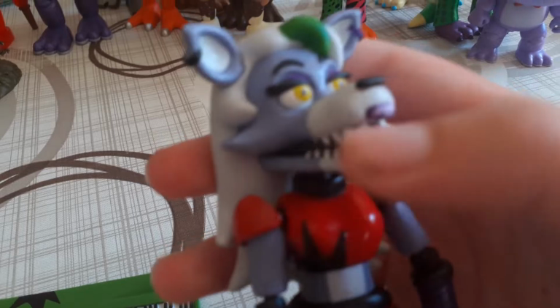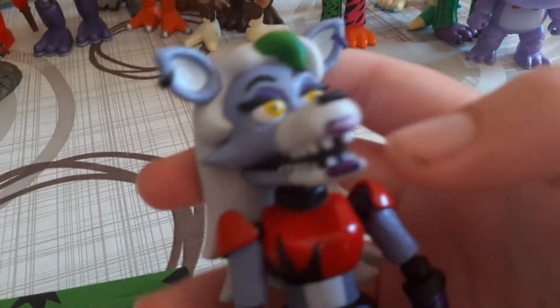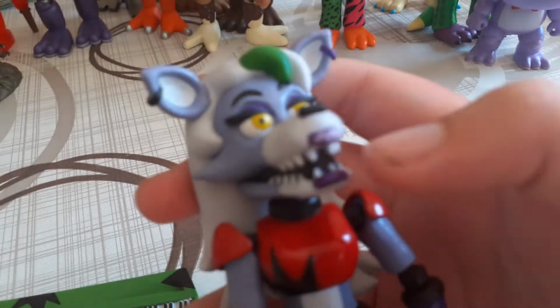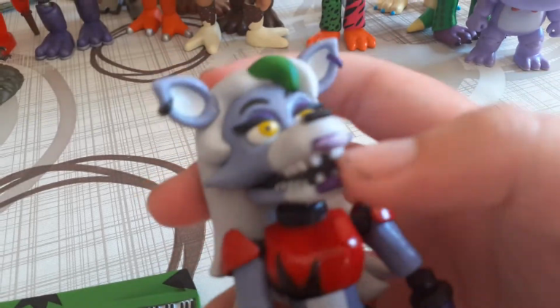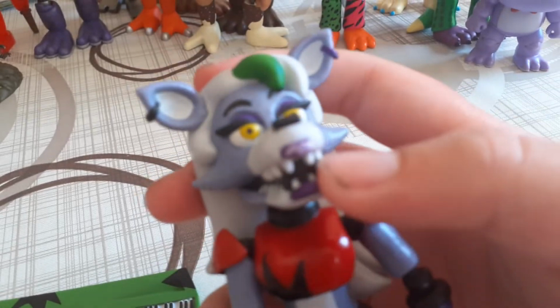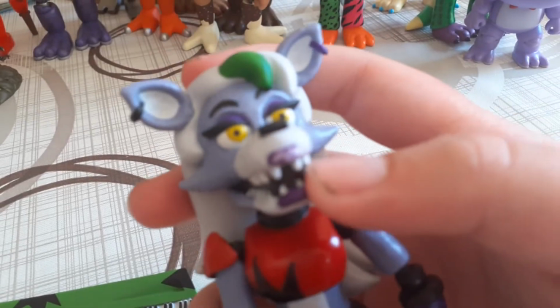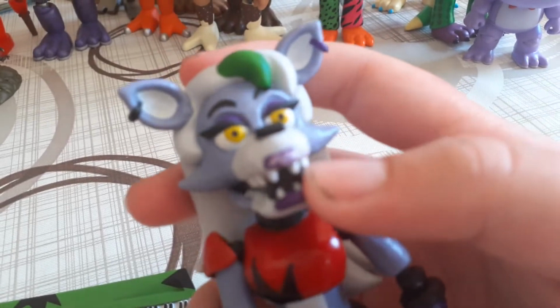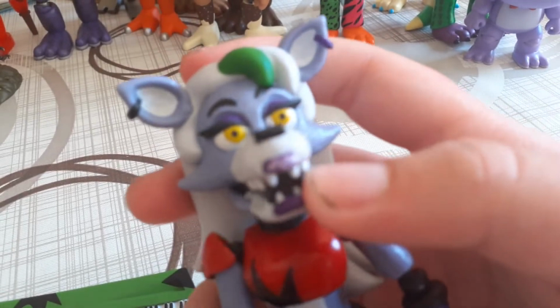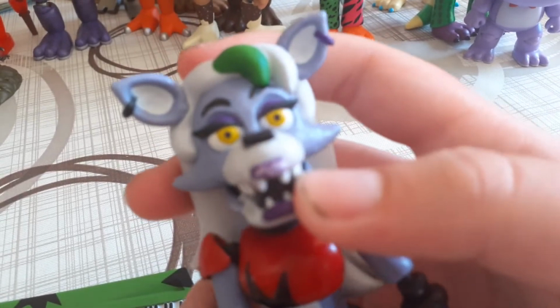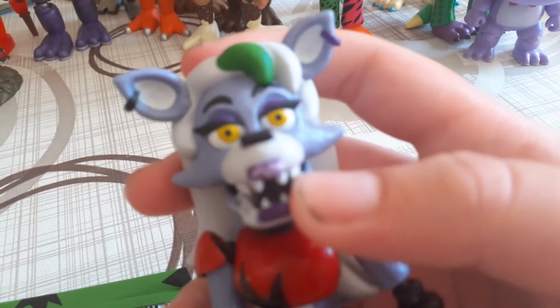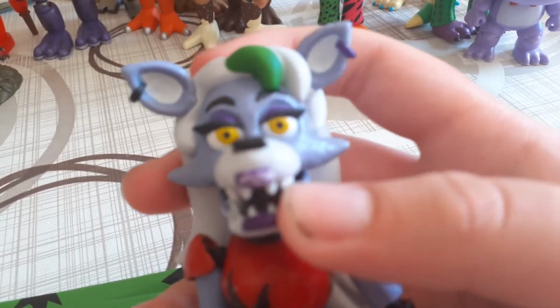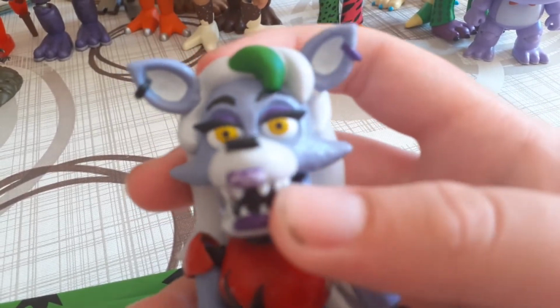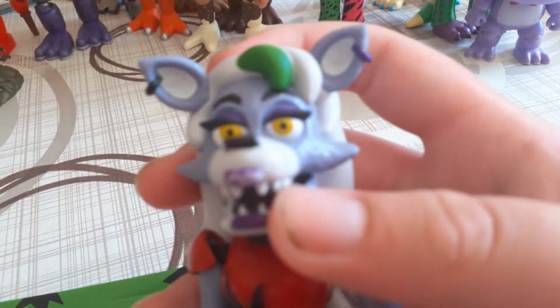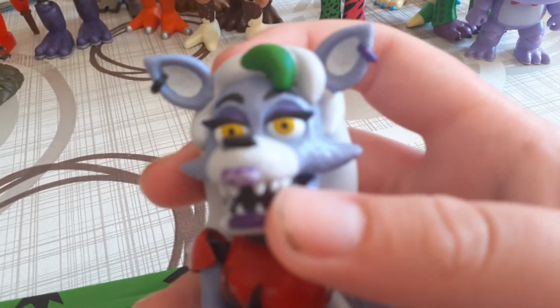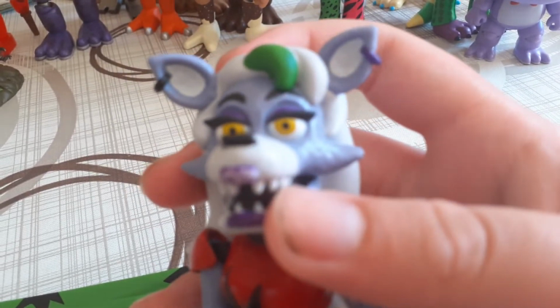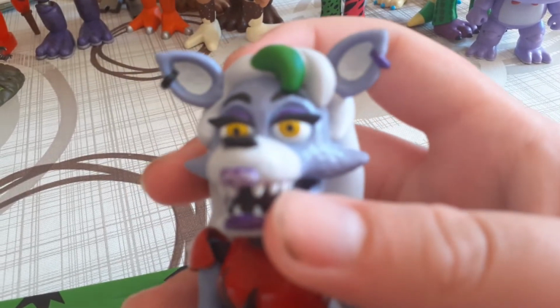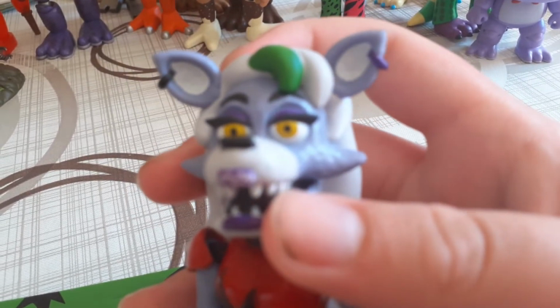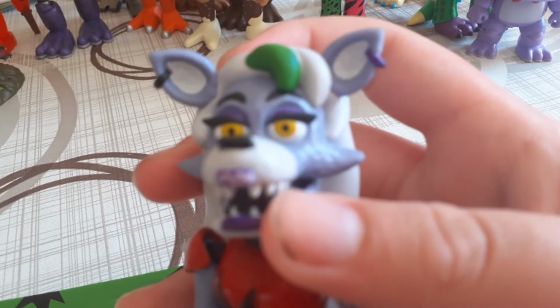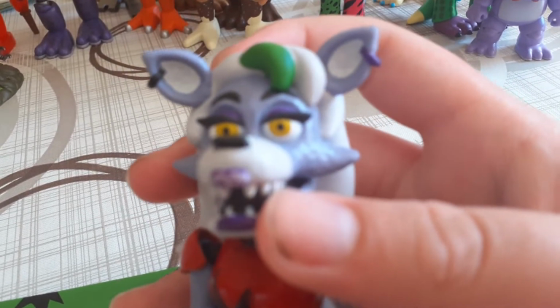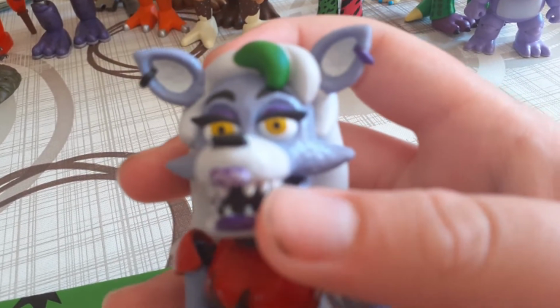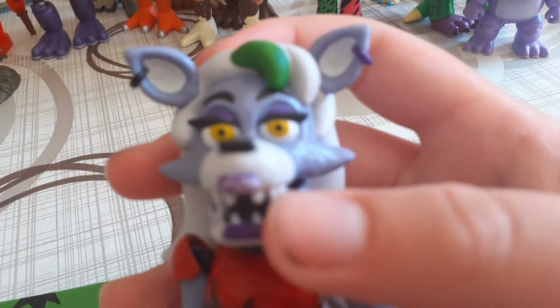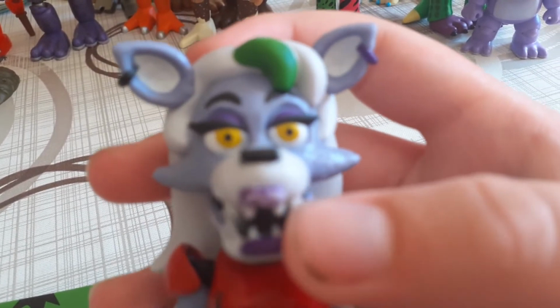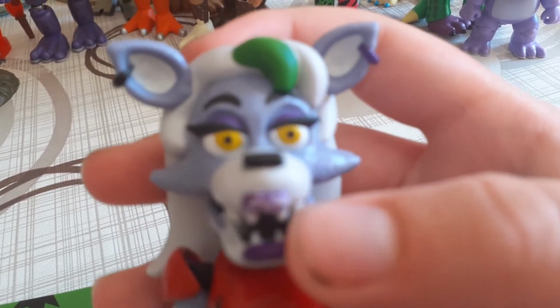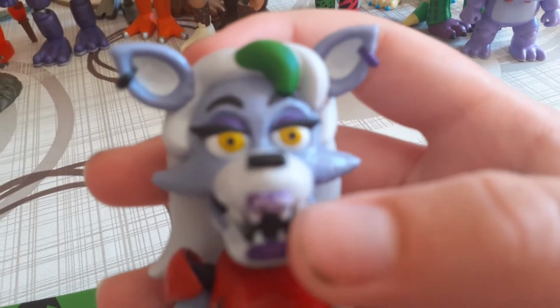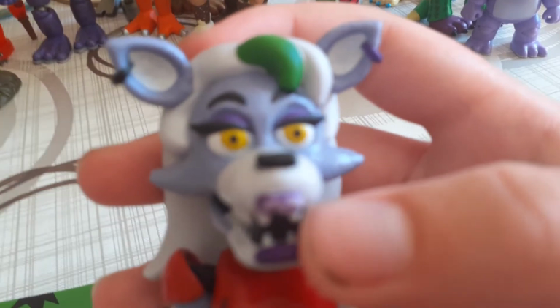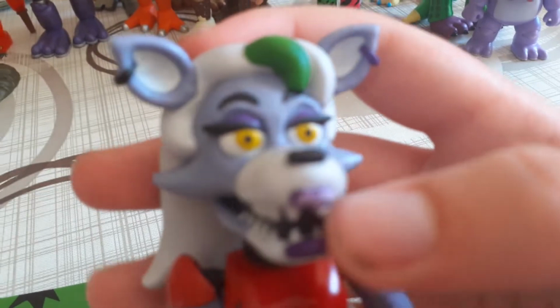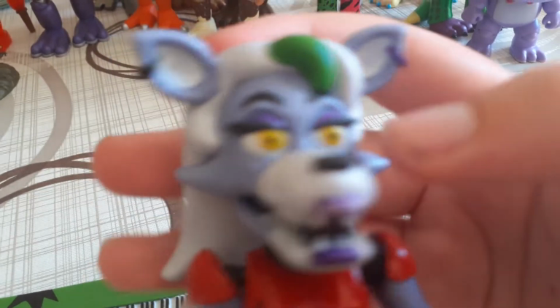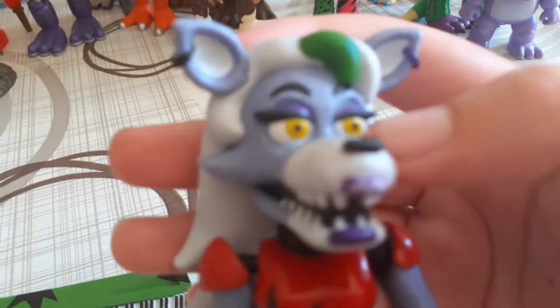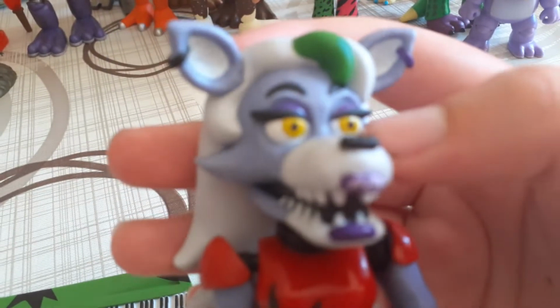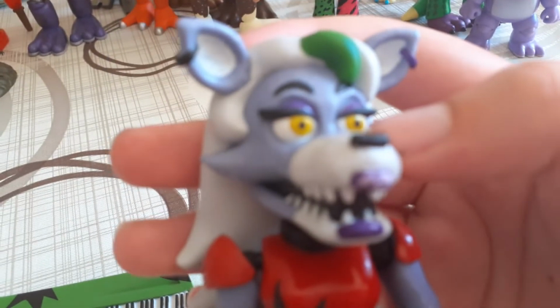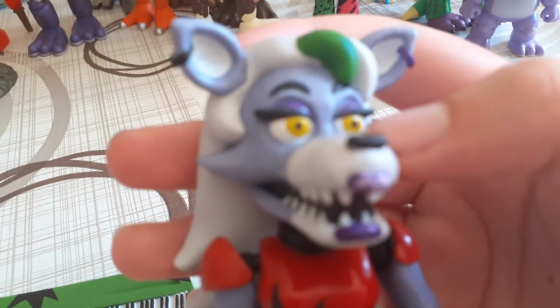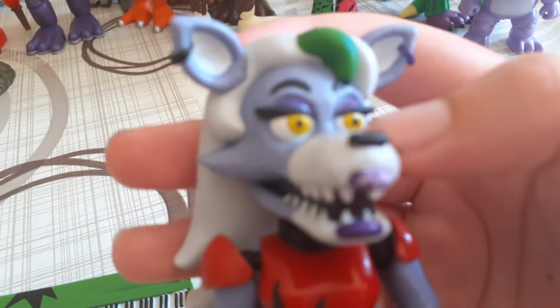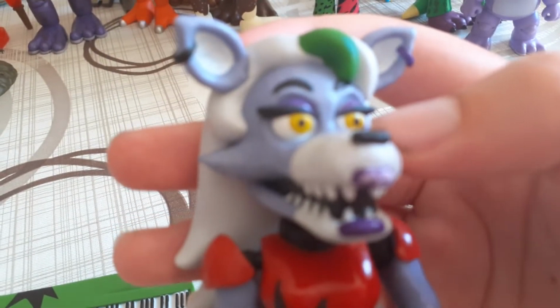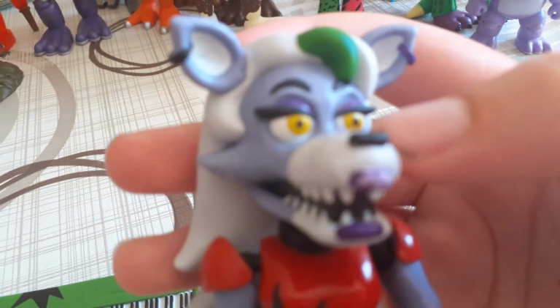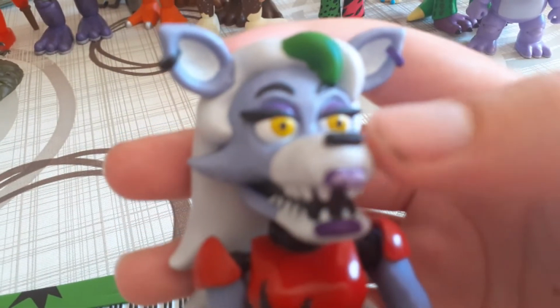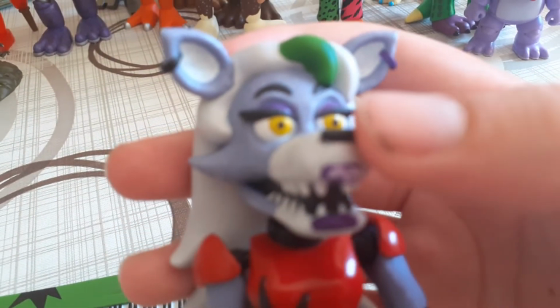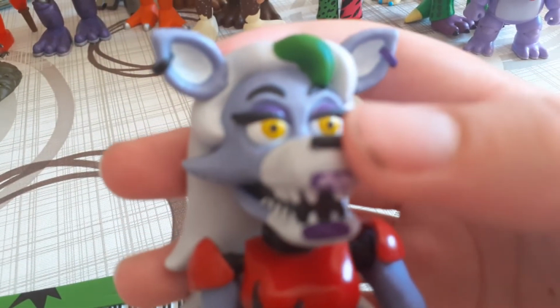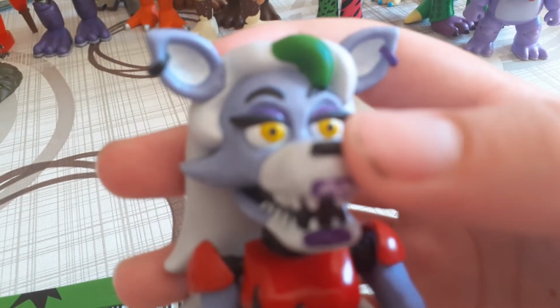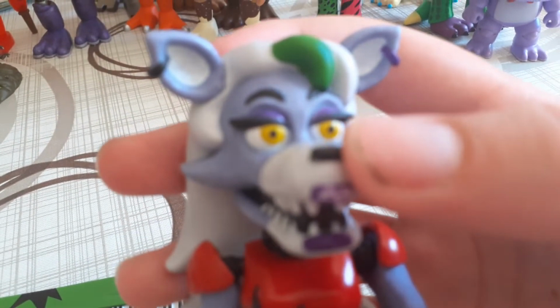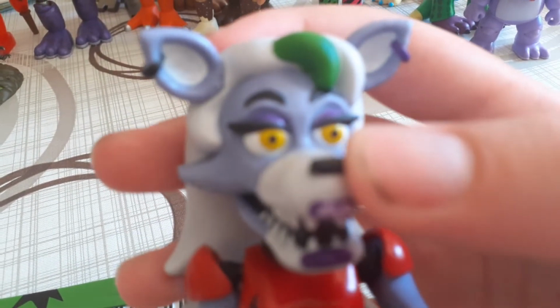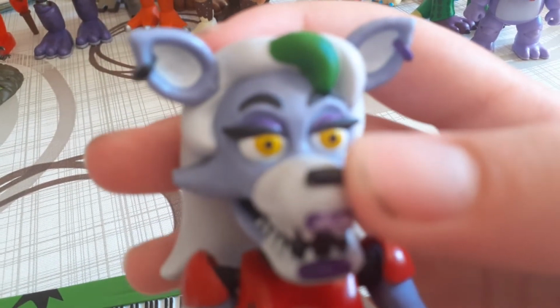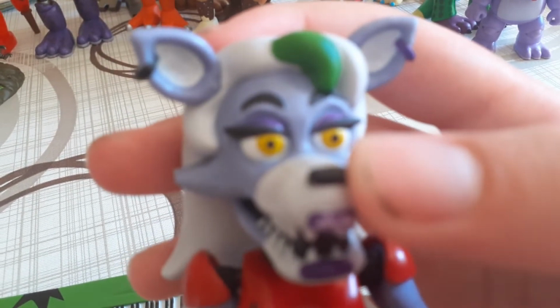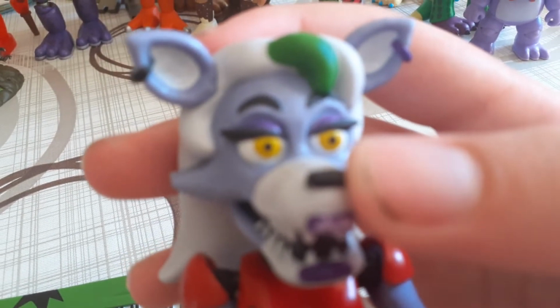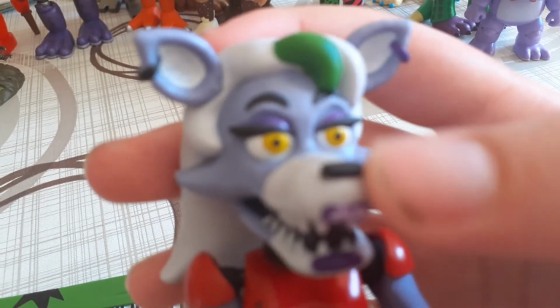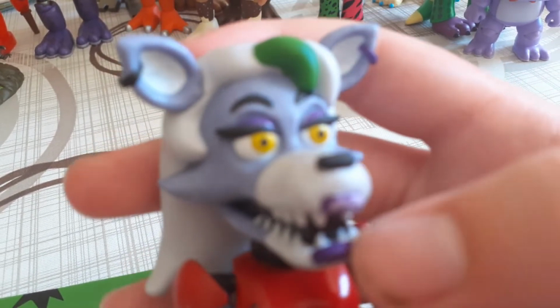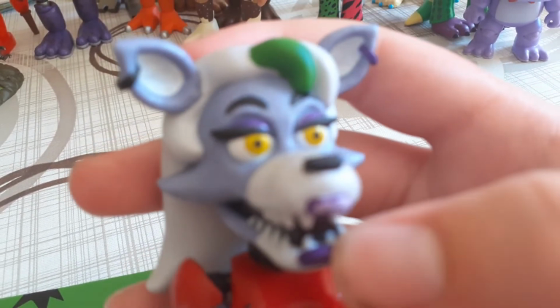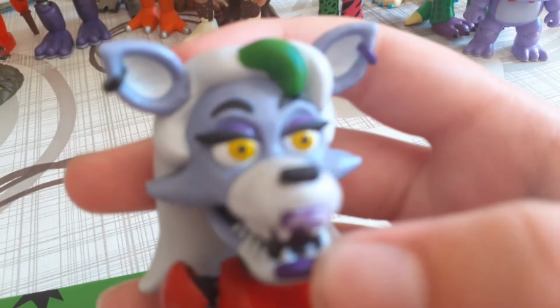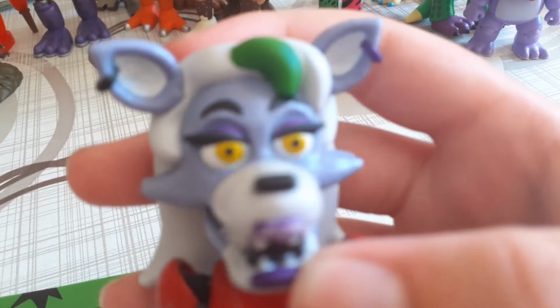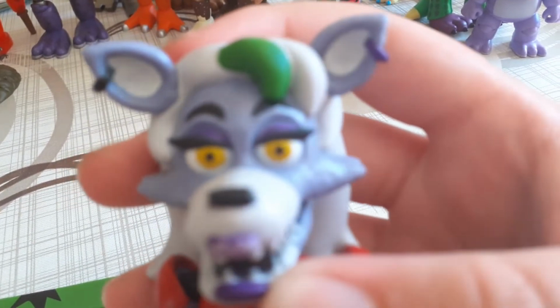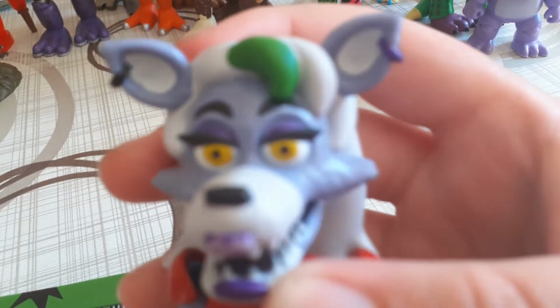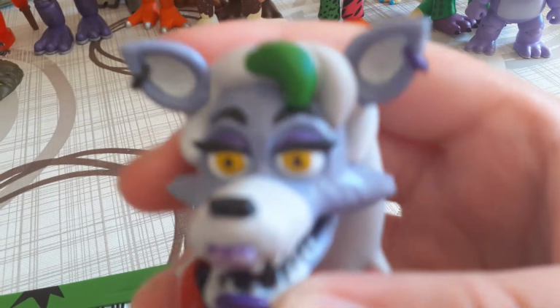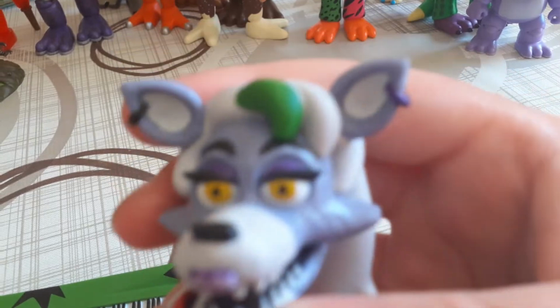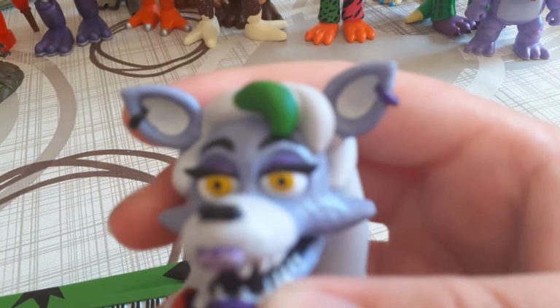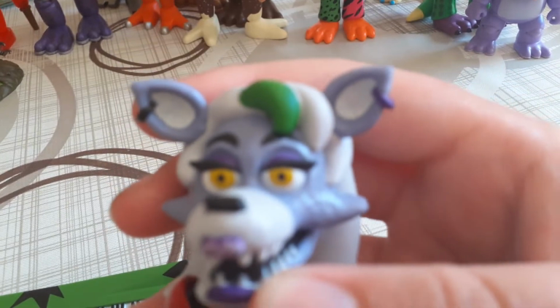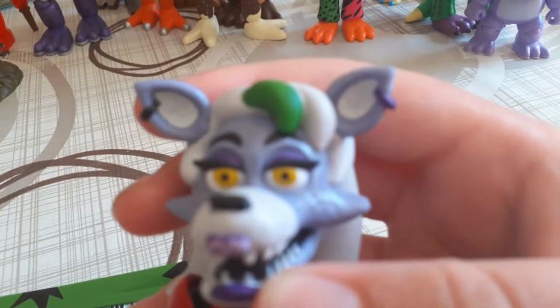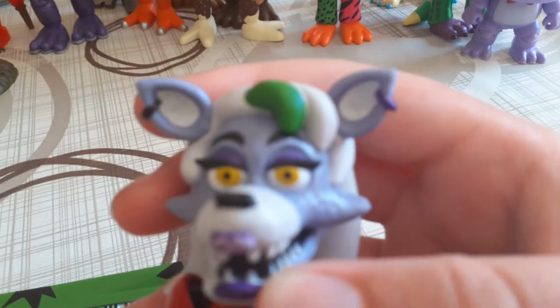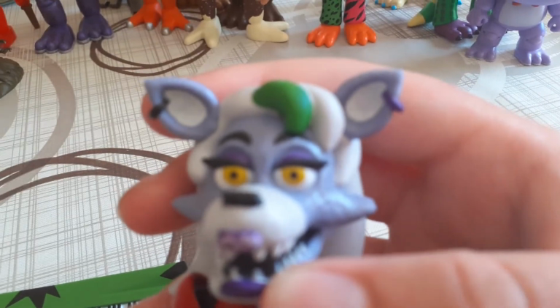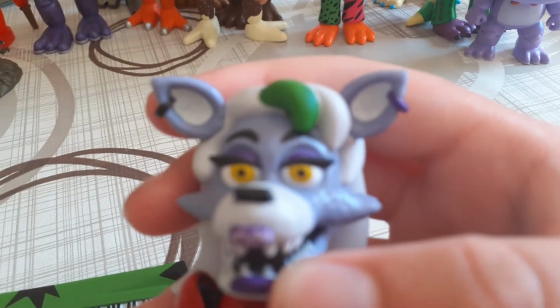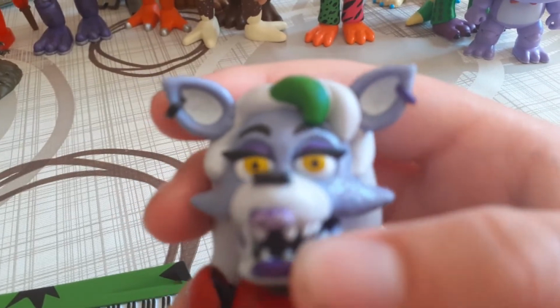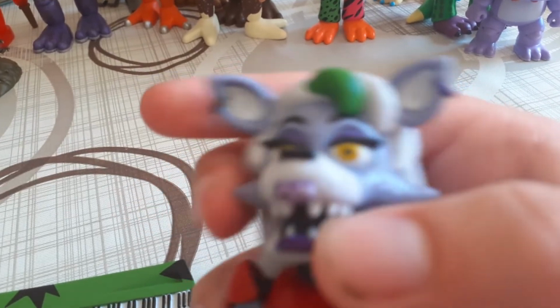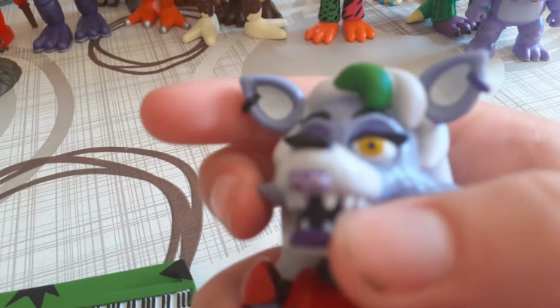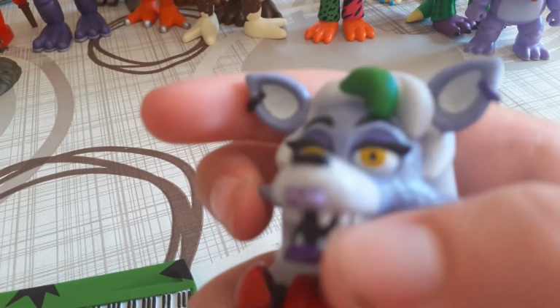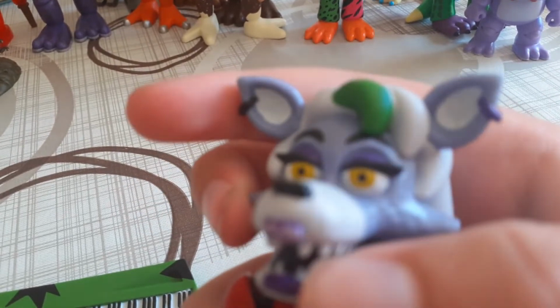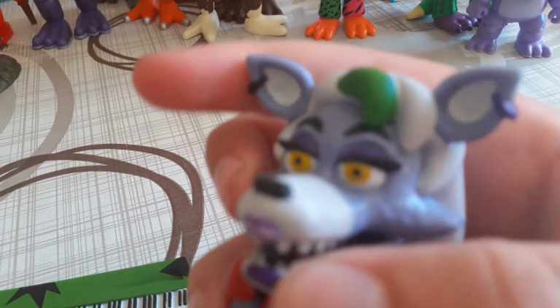Hello, fellow potatoes. It's-a me, Munchmoy. And welcome to the Roxanne figure review.